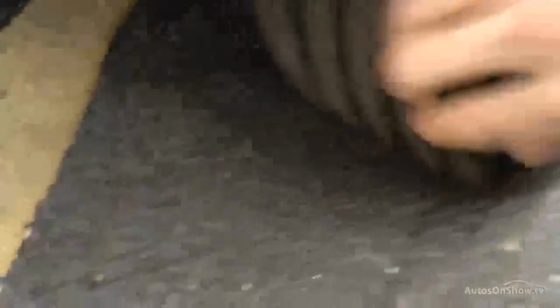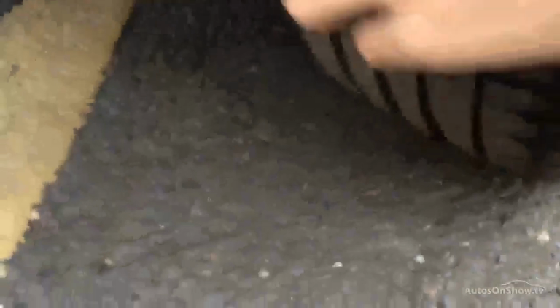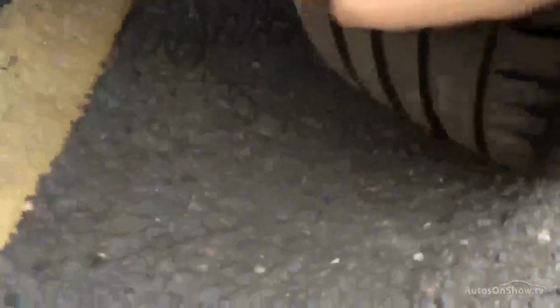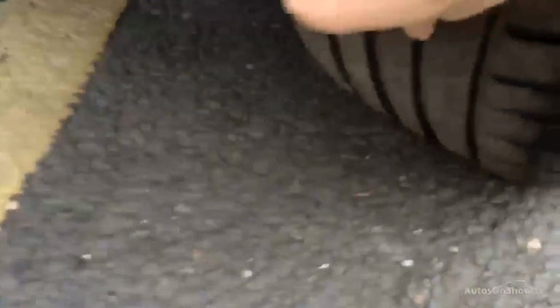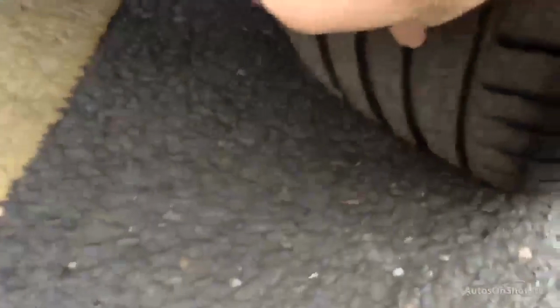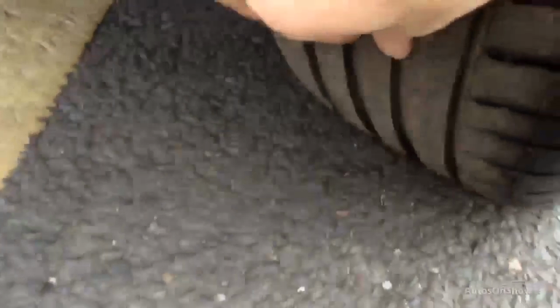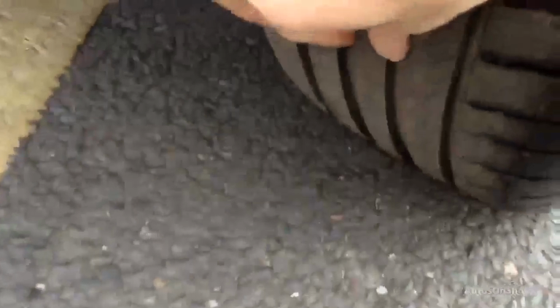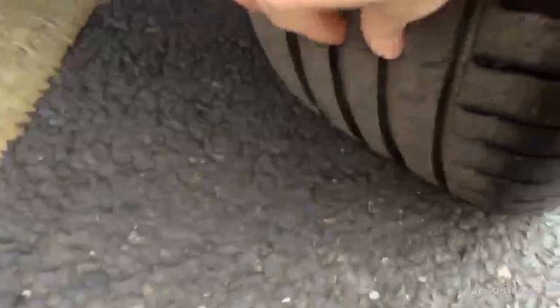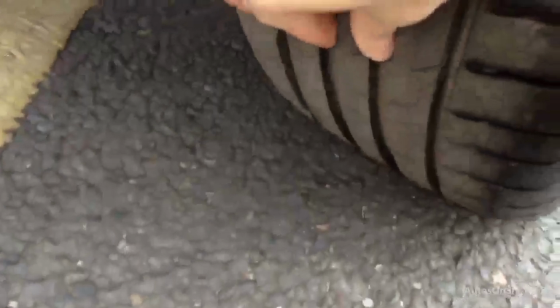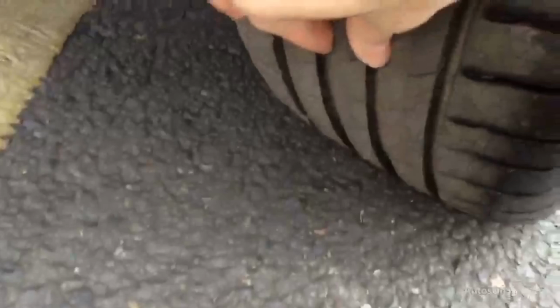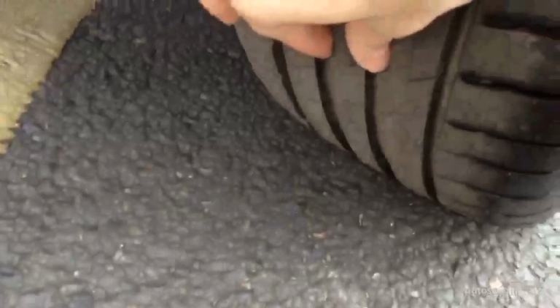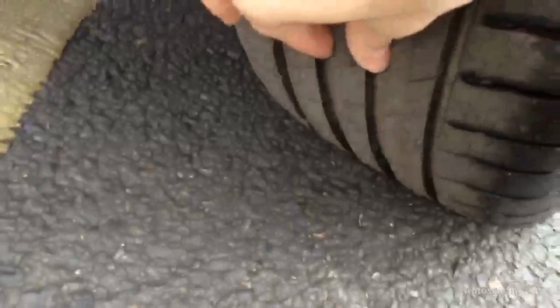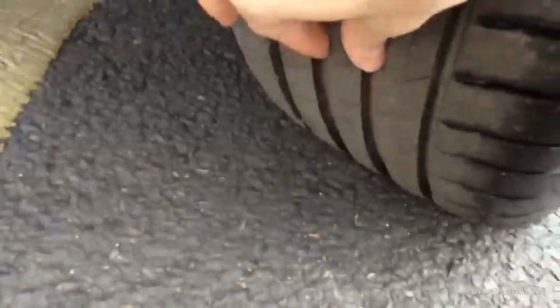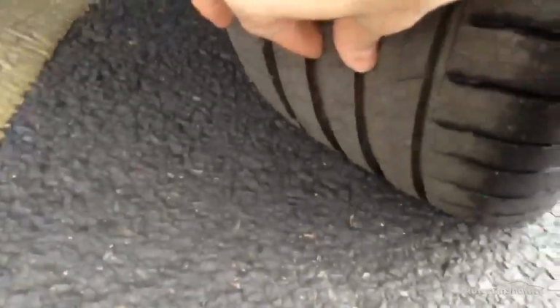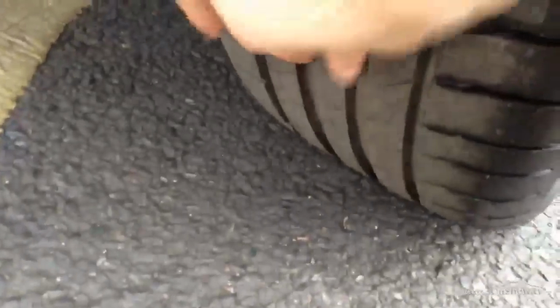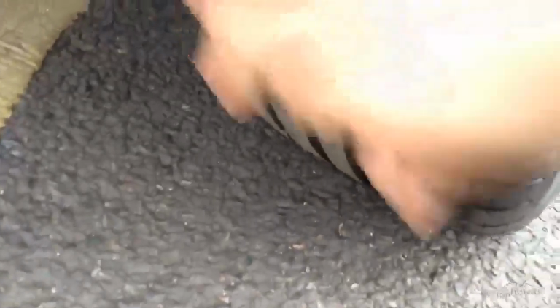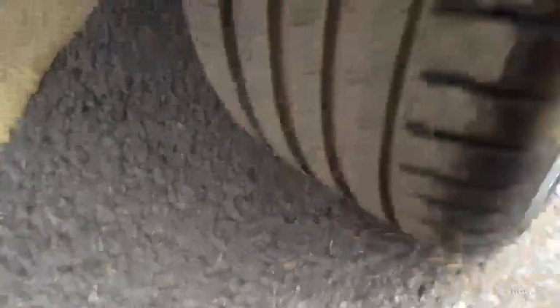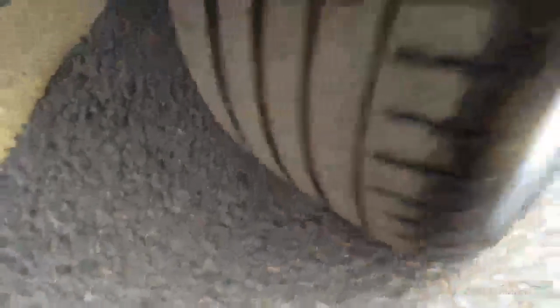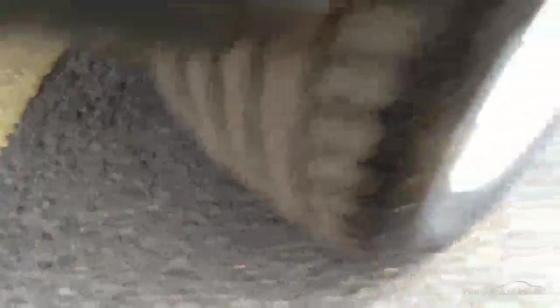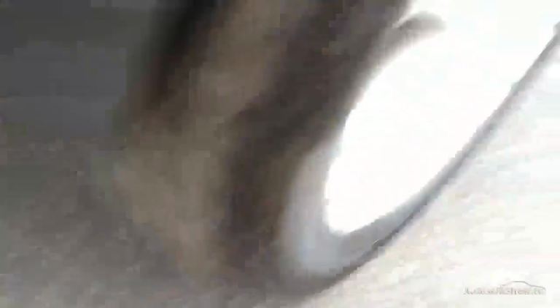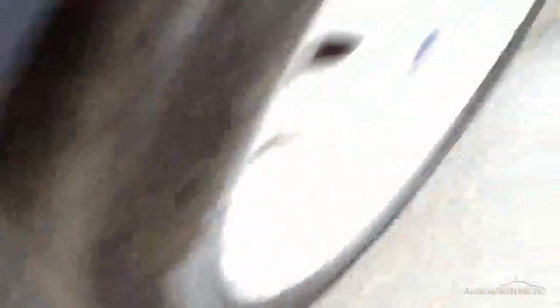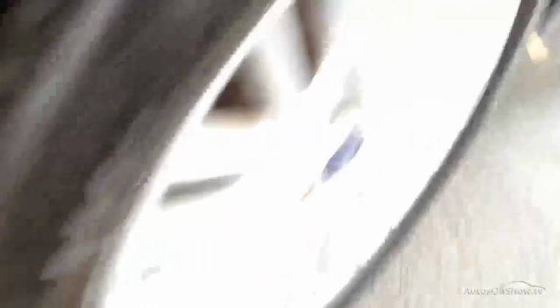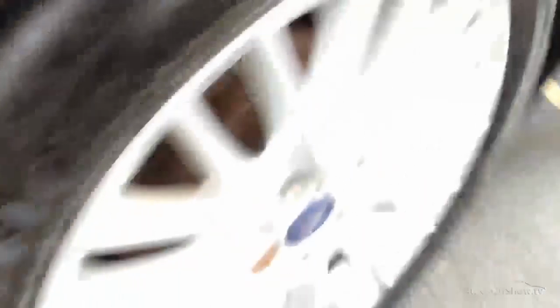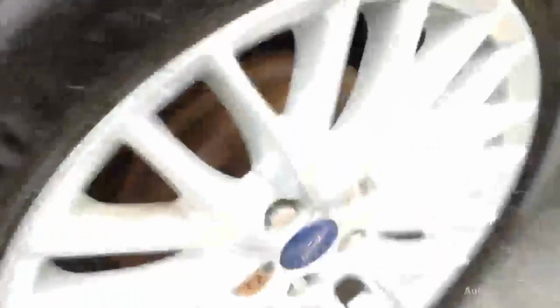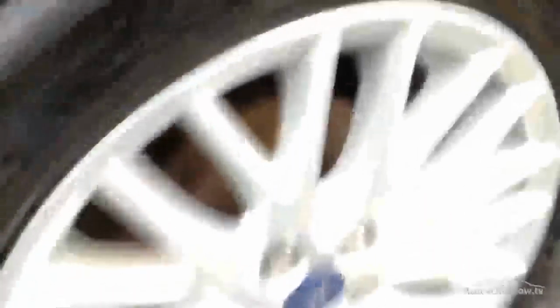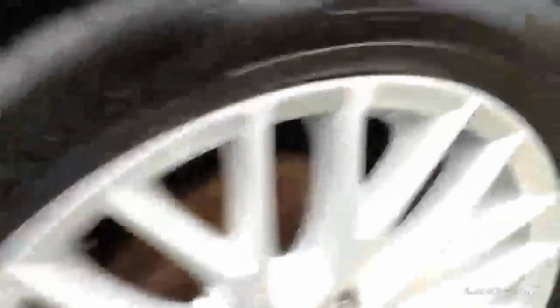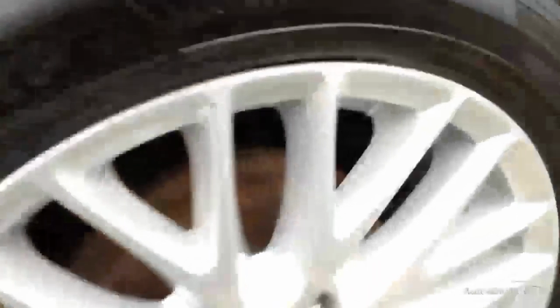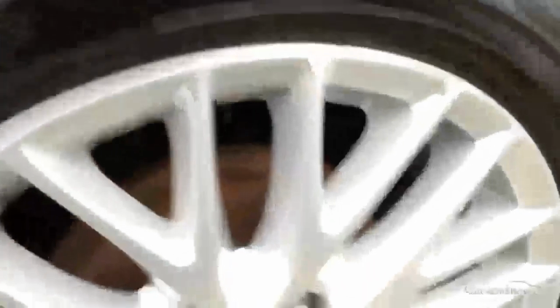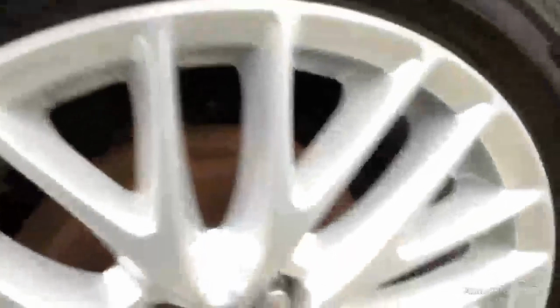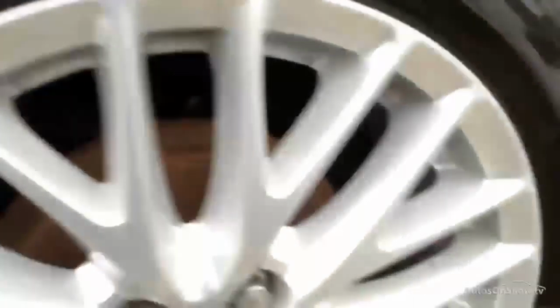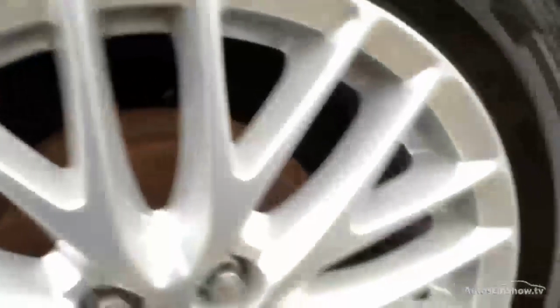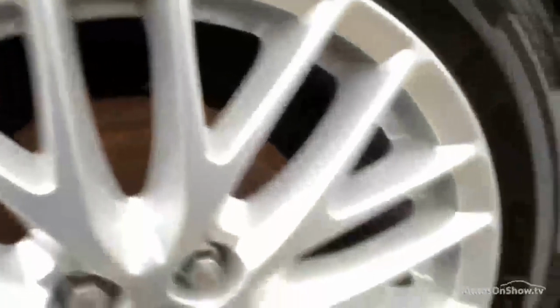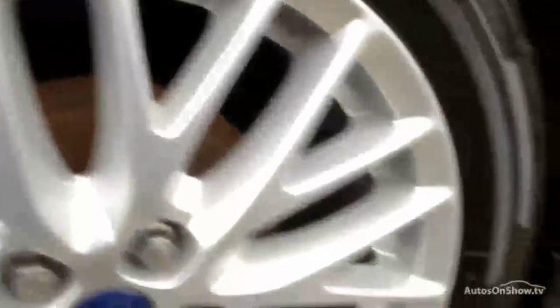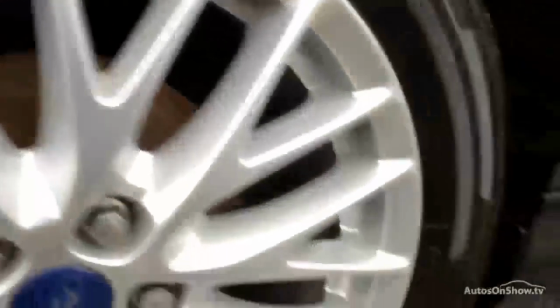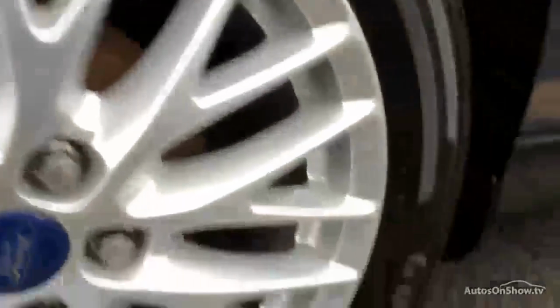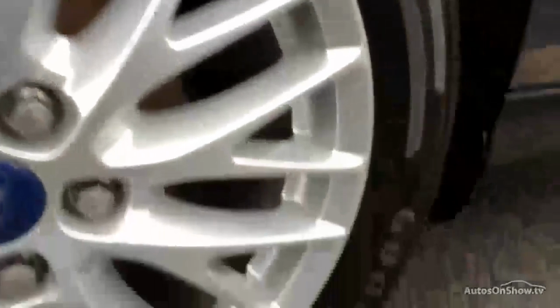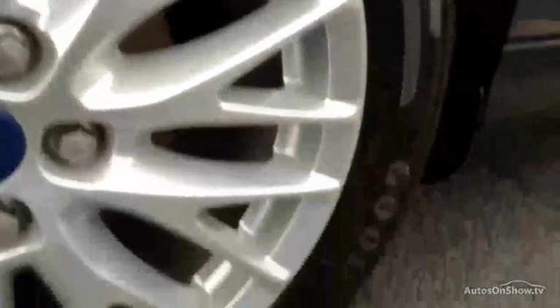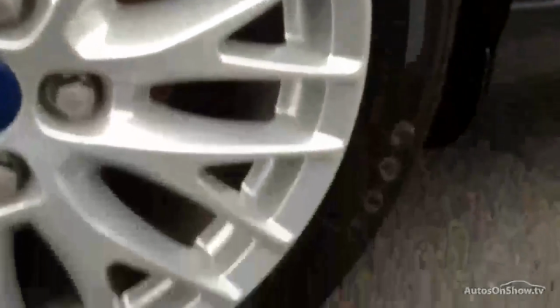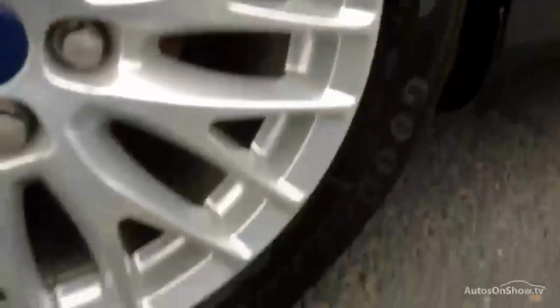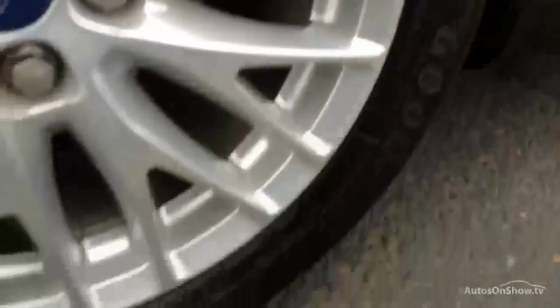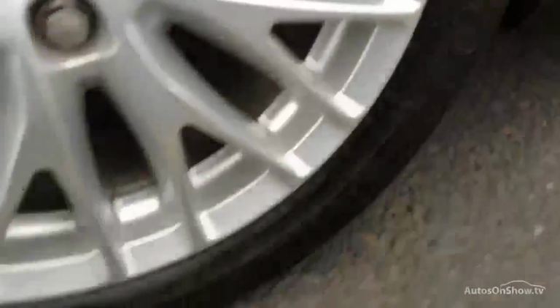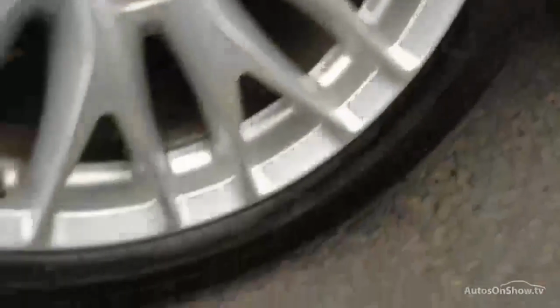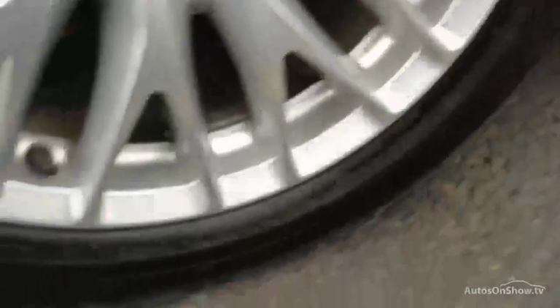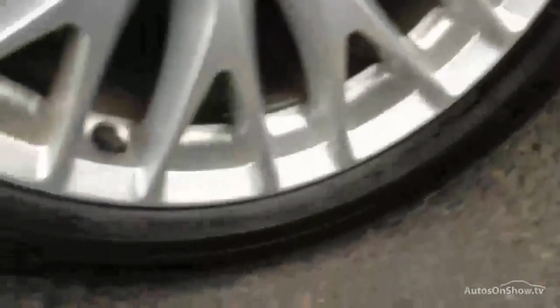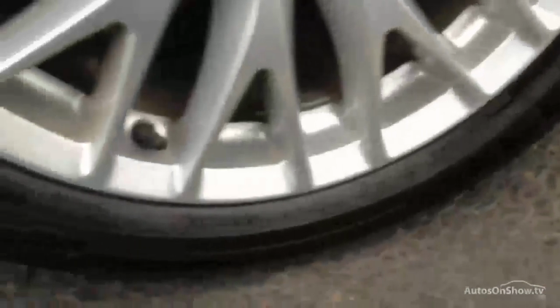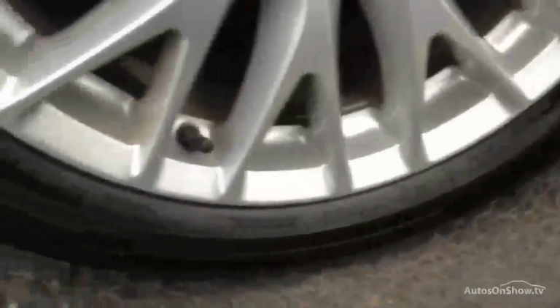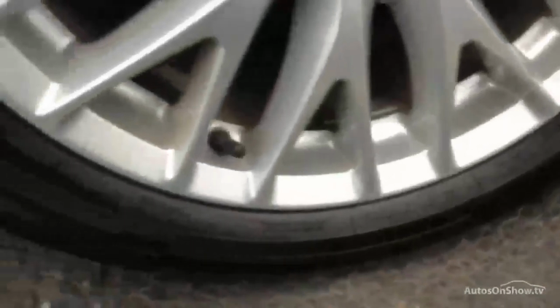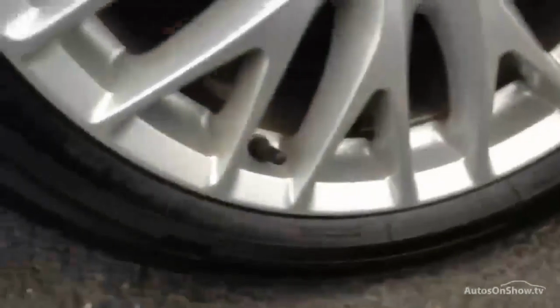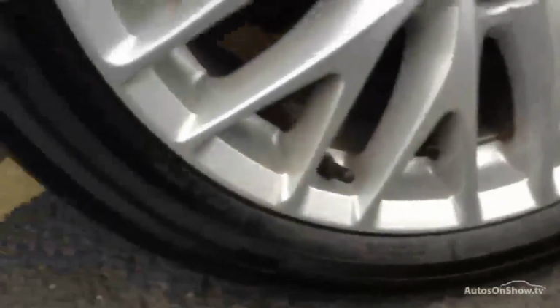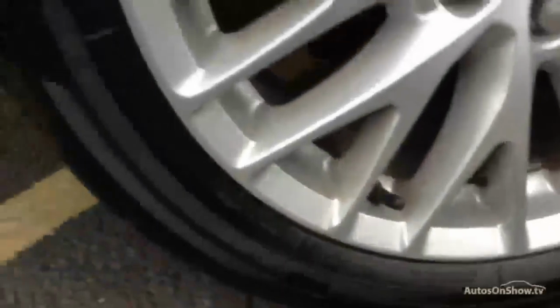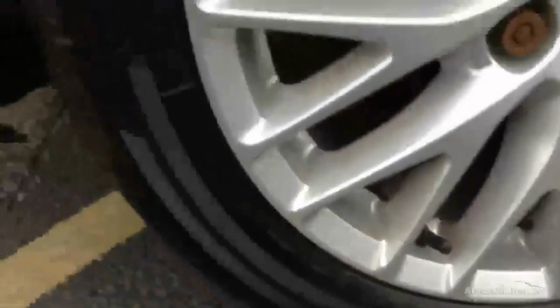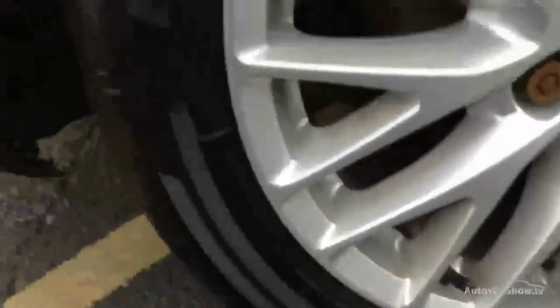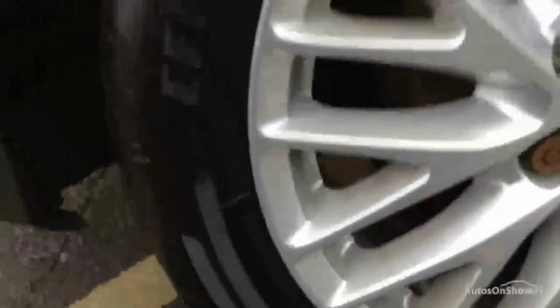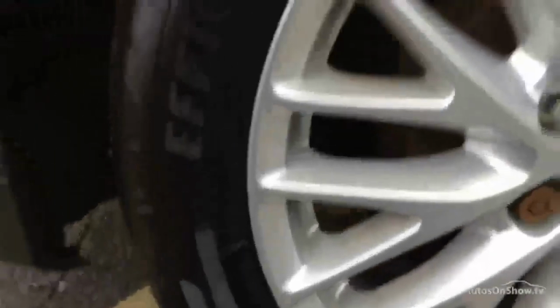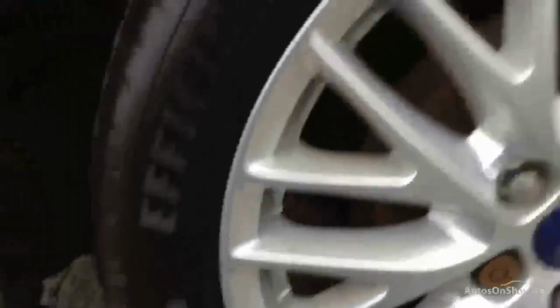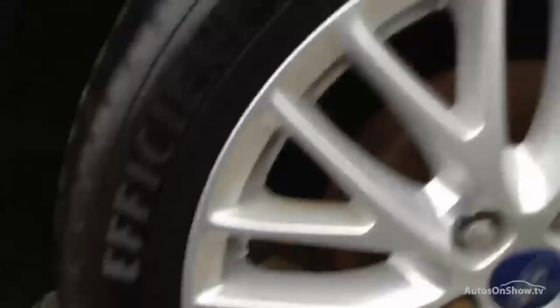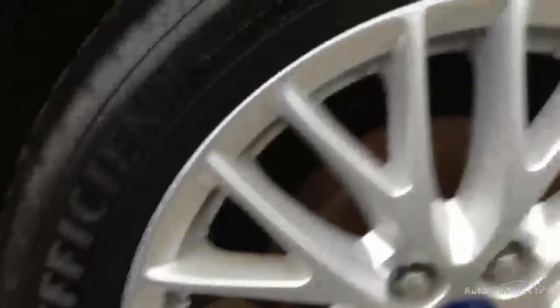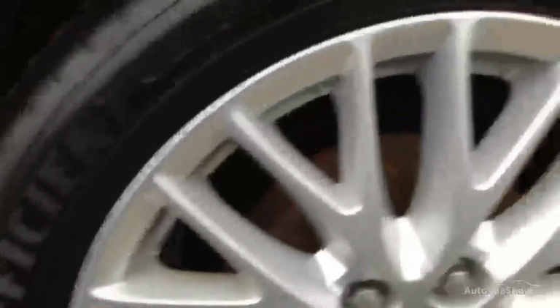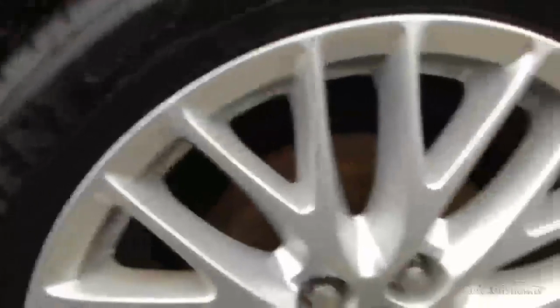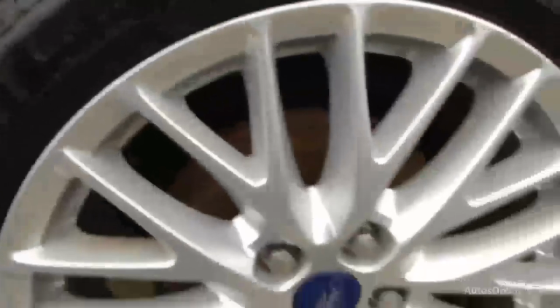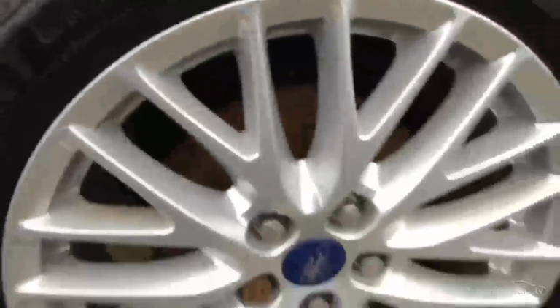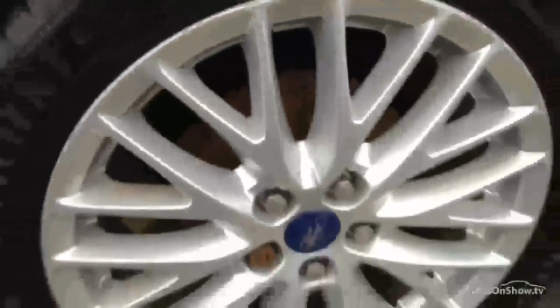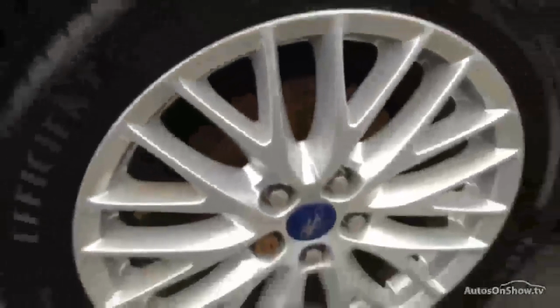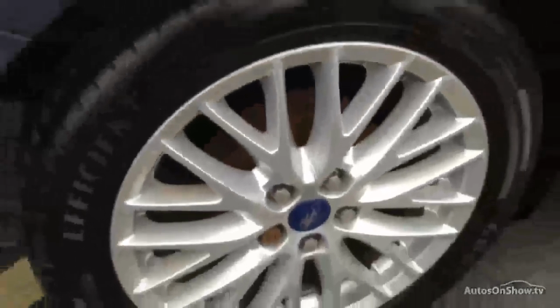The rear tyre is looking at an easy good five to six millimetres of tread there. And the rear alloy is once again in immaculate condition — no kerbing or any scuffs.